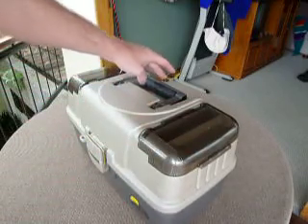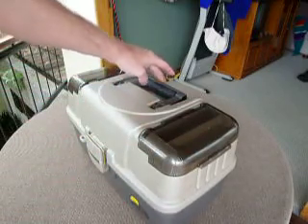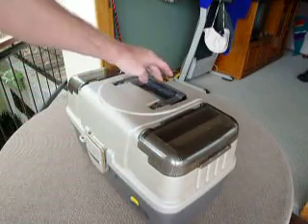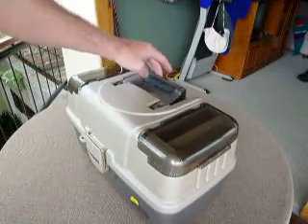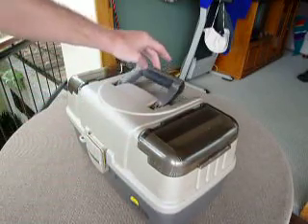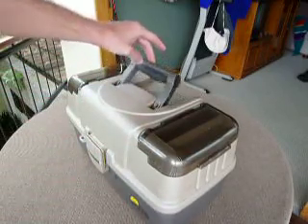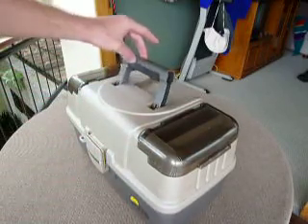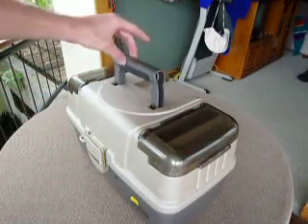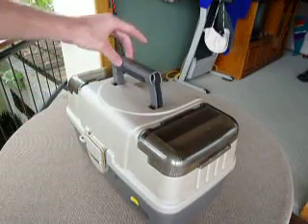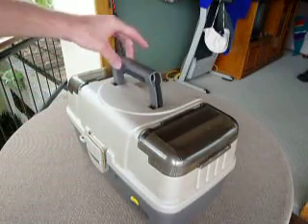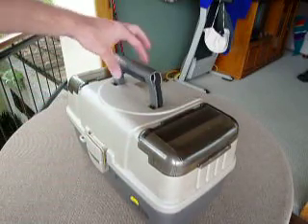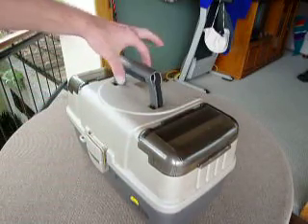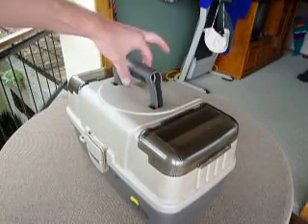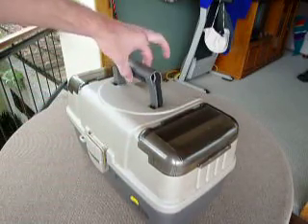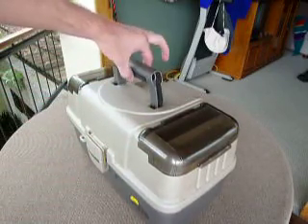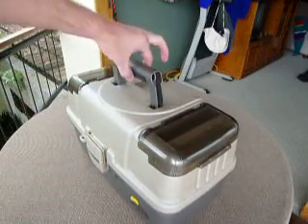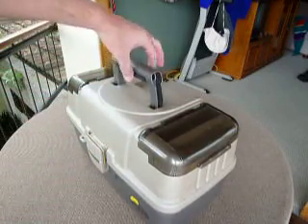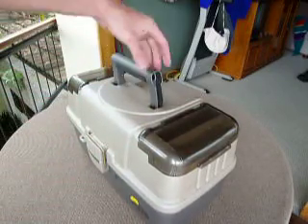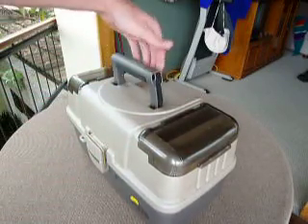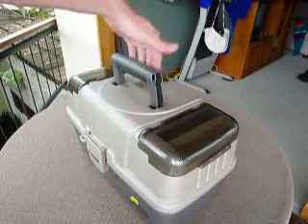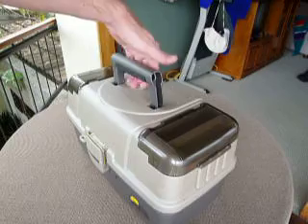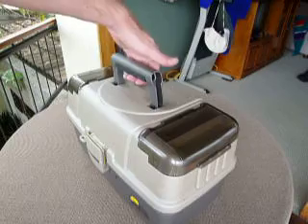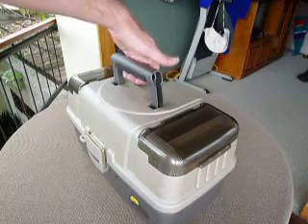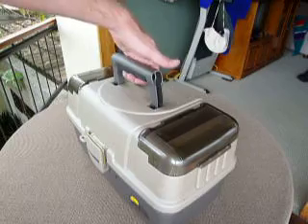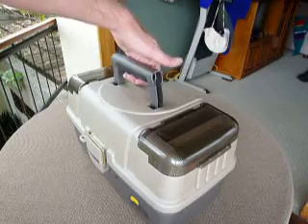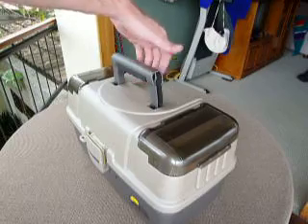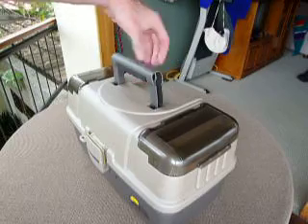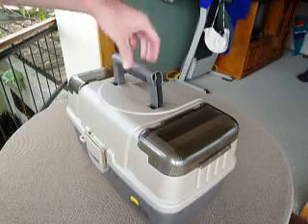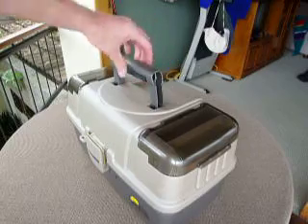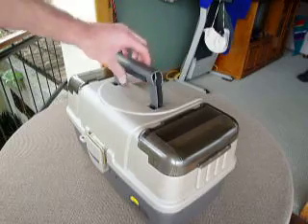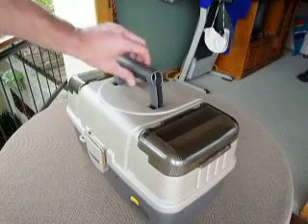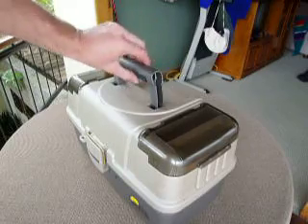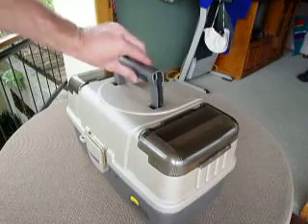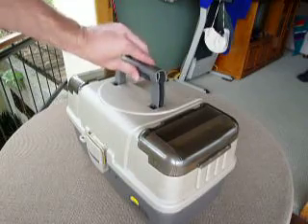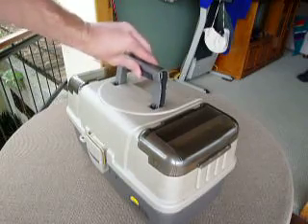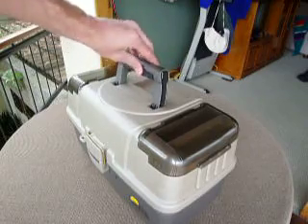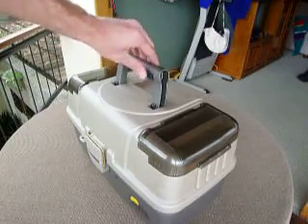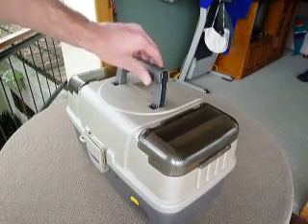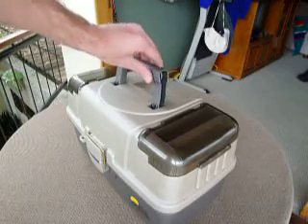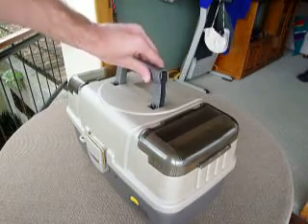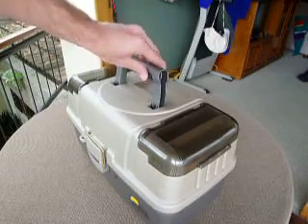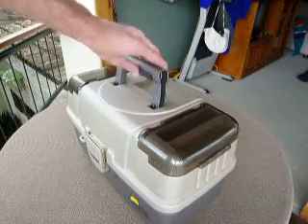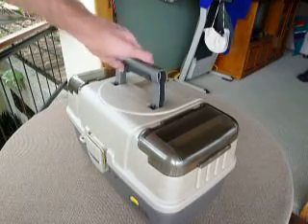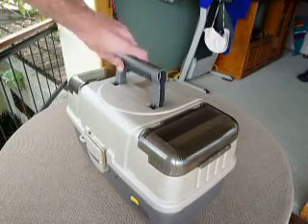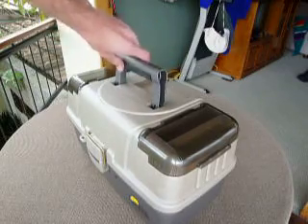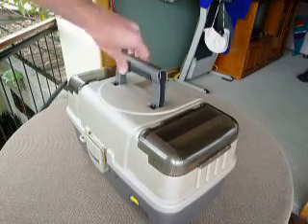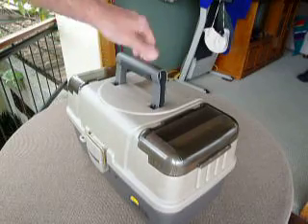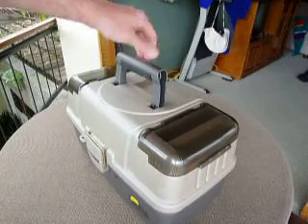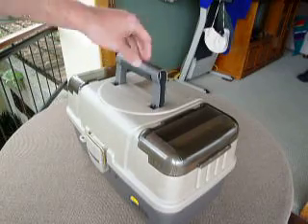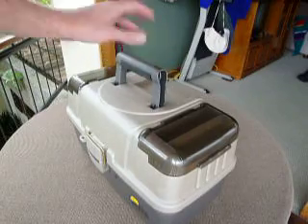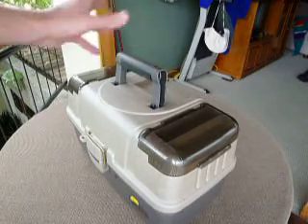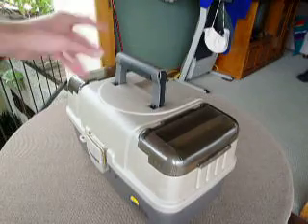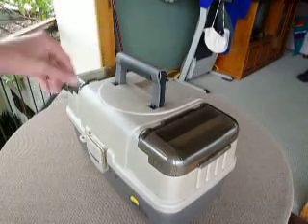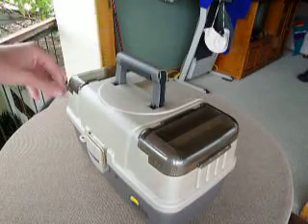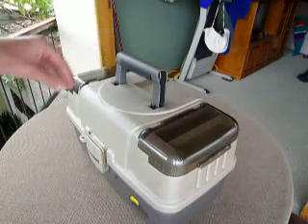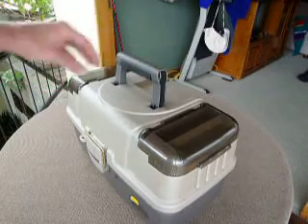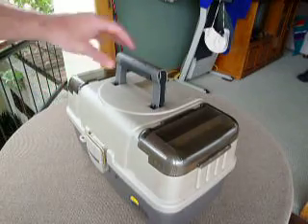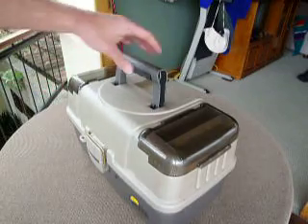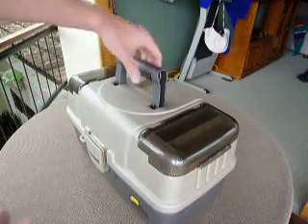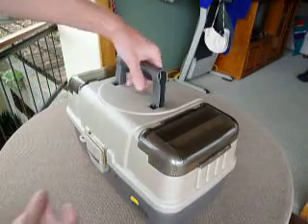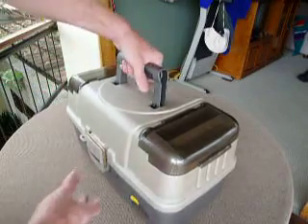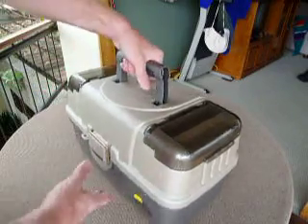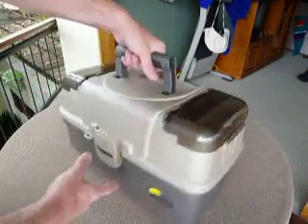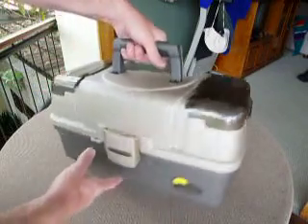You also have this very sturdy grip — it's rubberized over here so it's very comfortable.